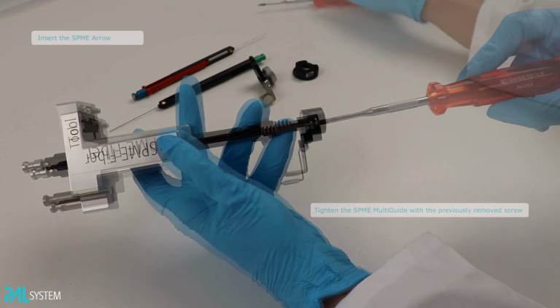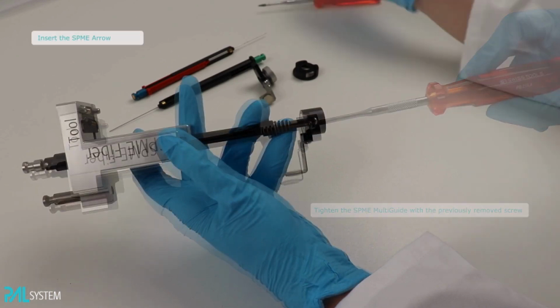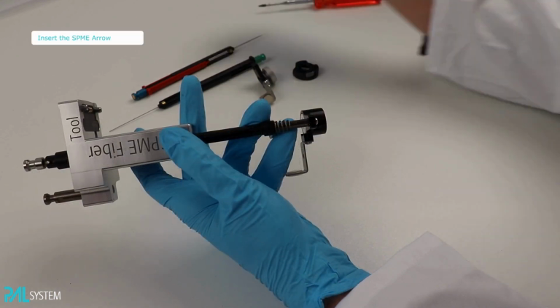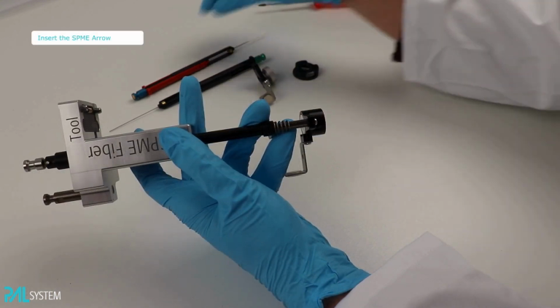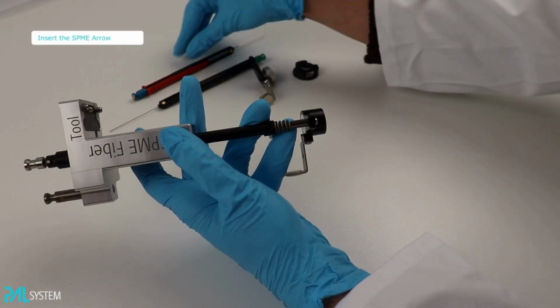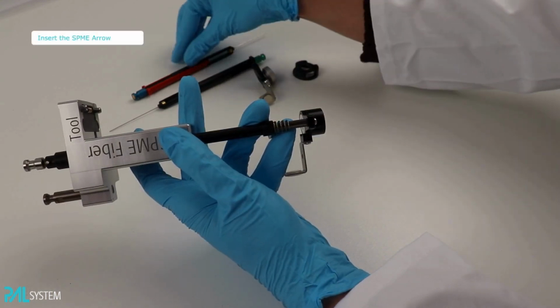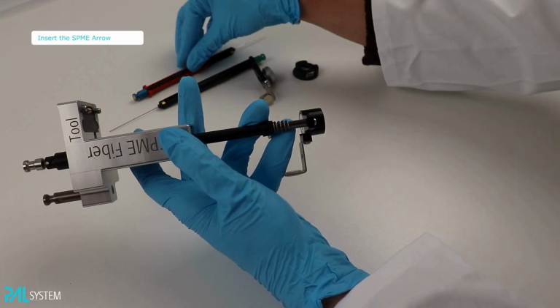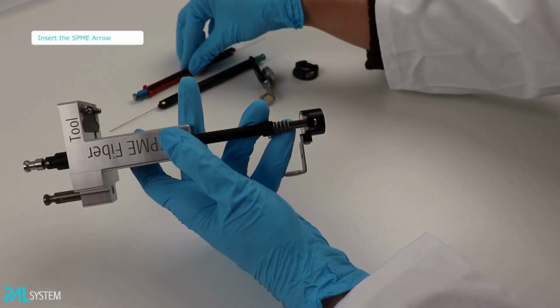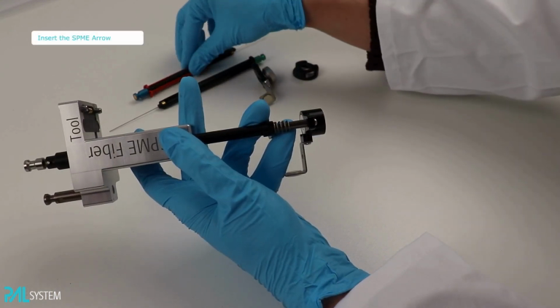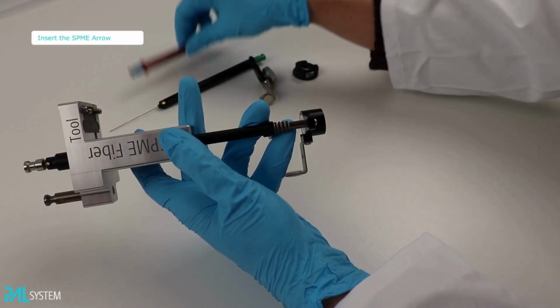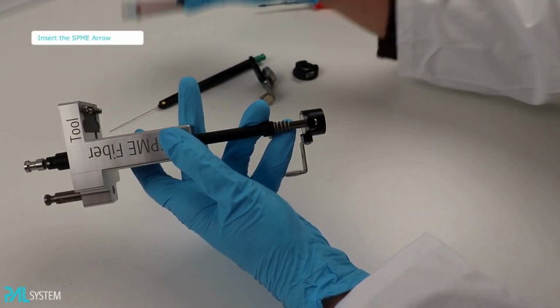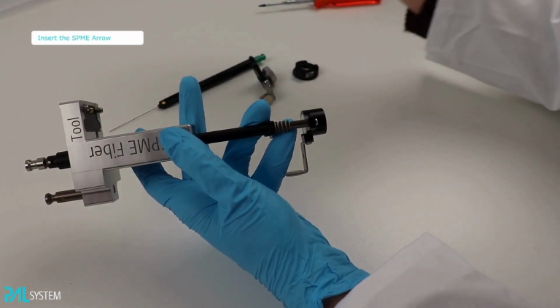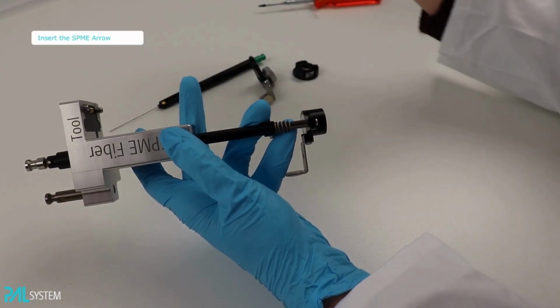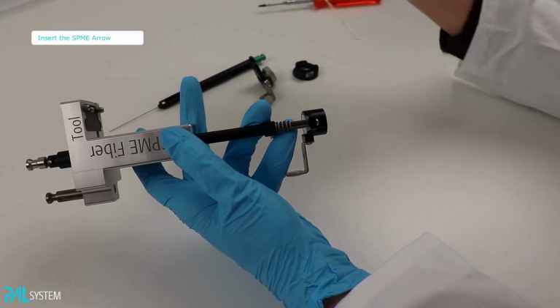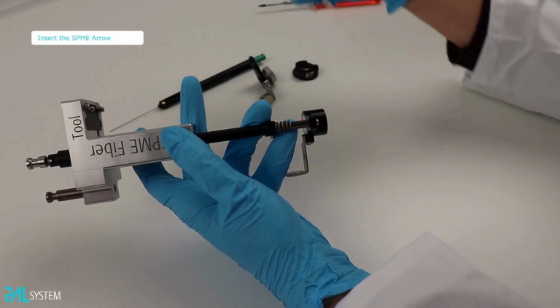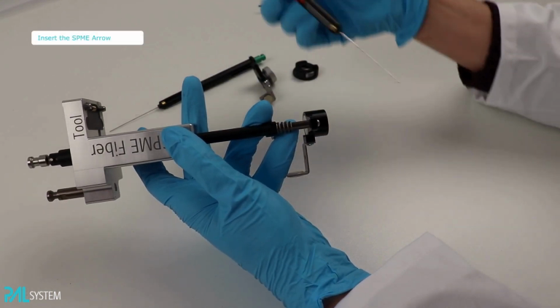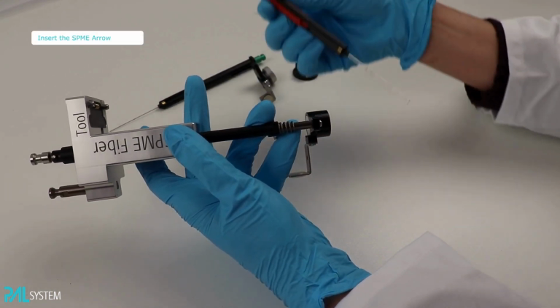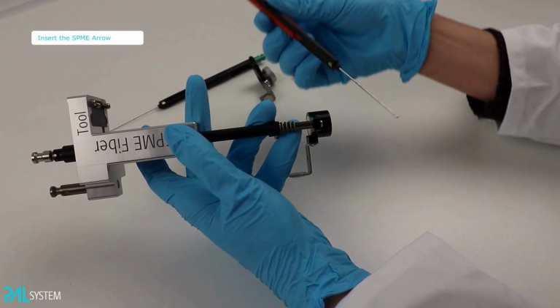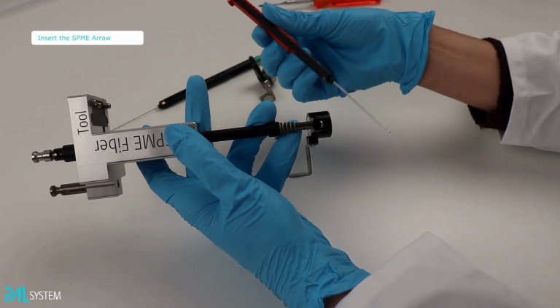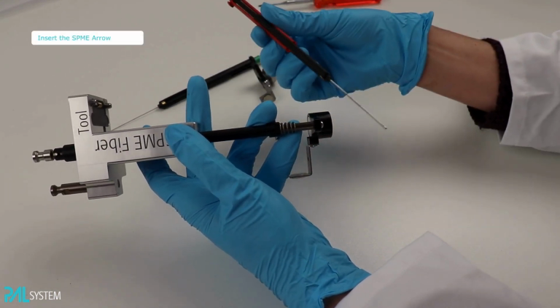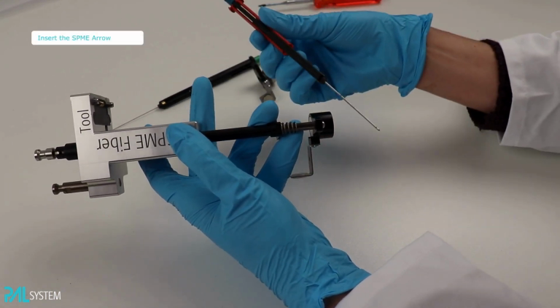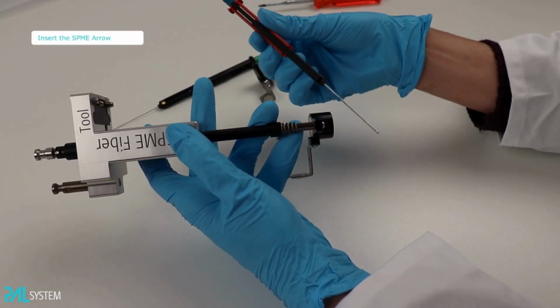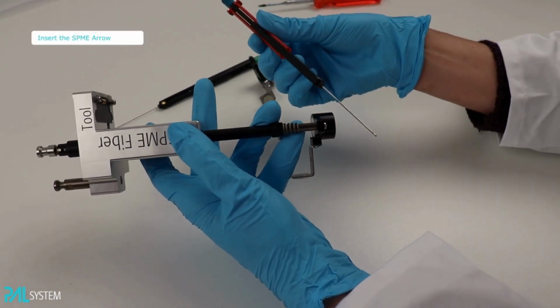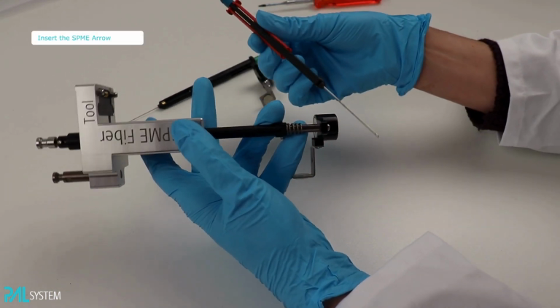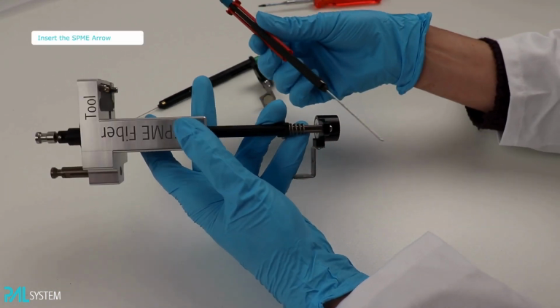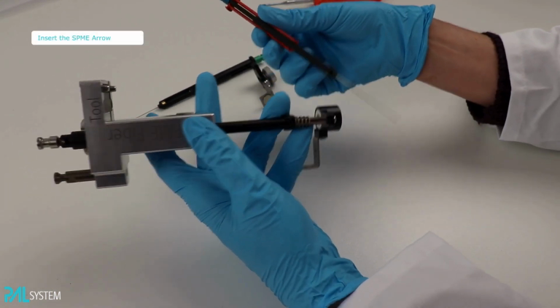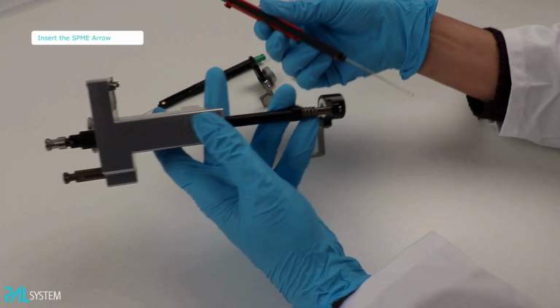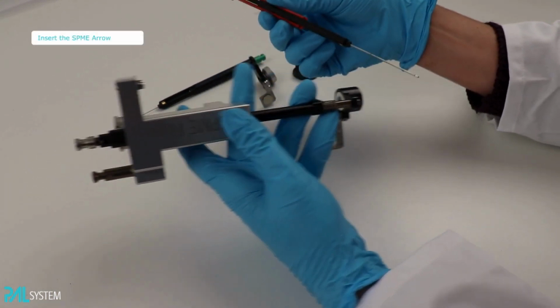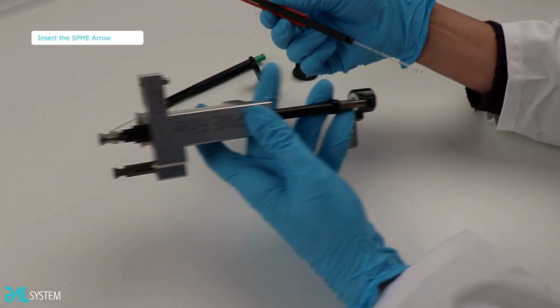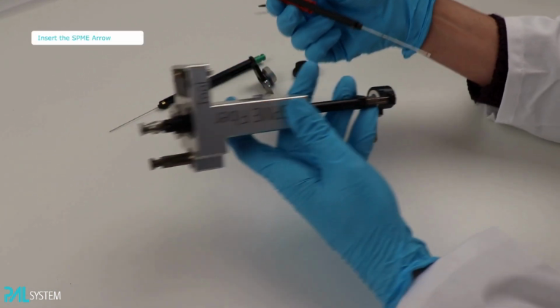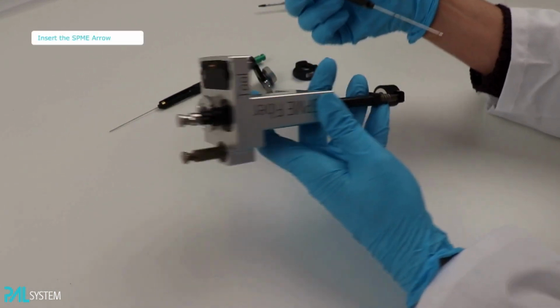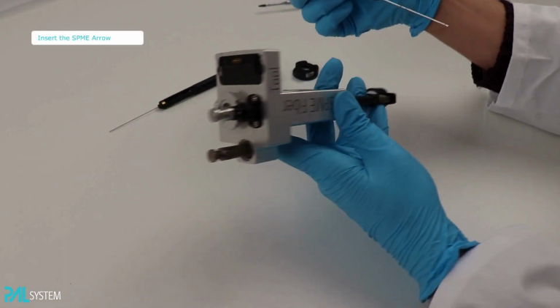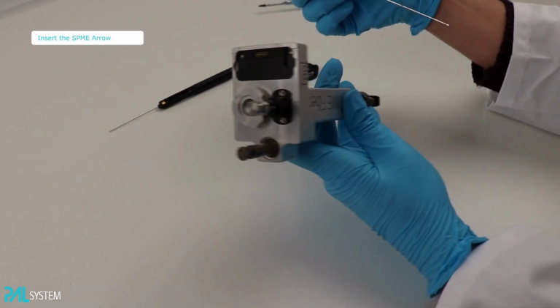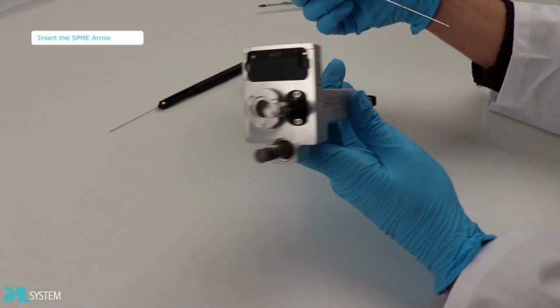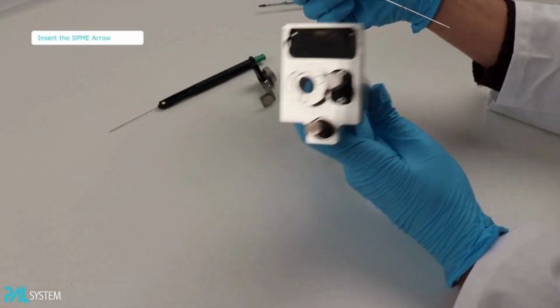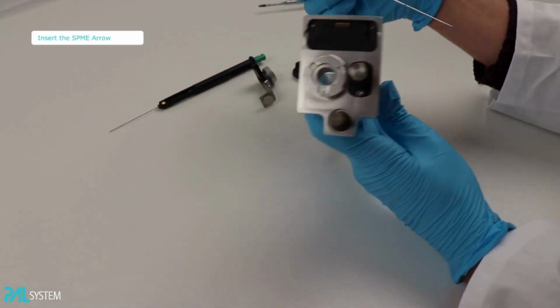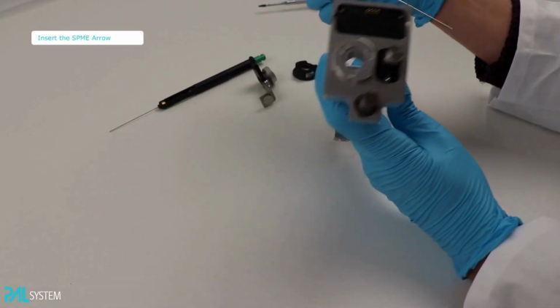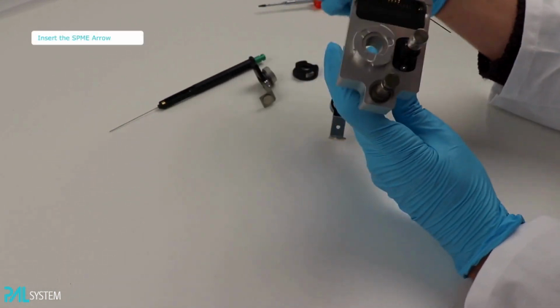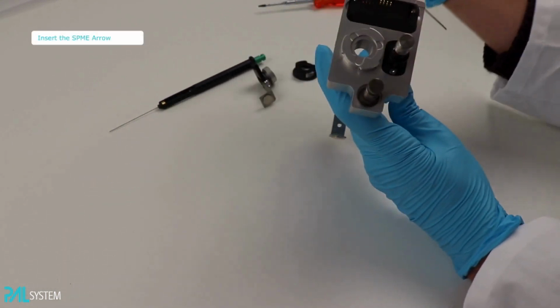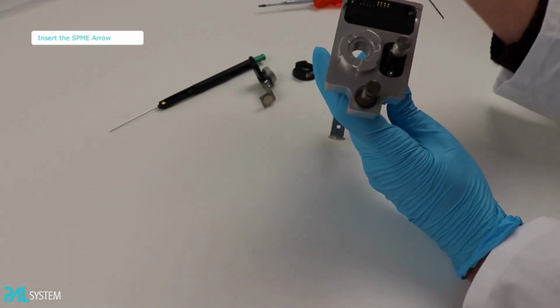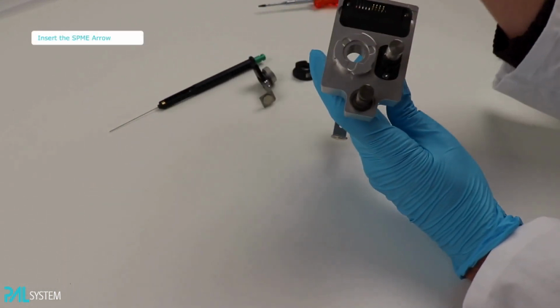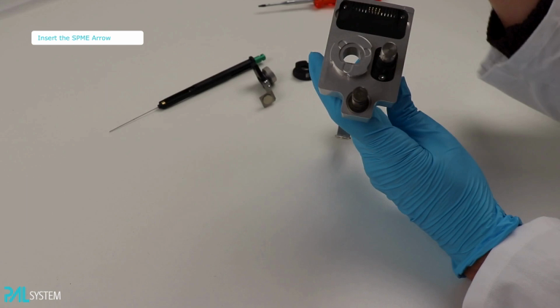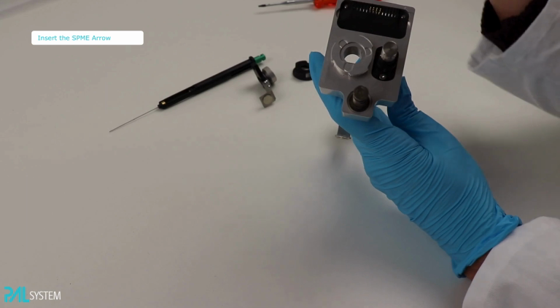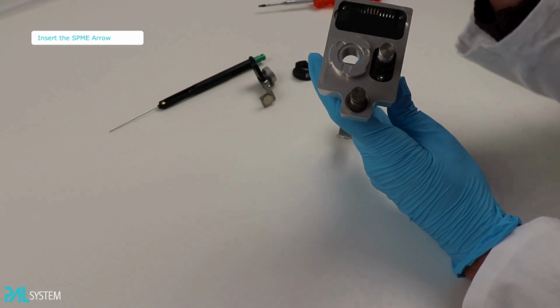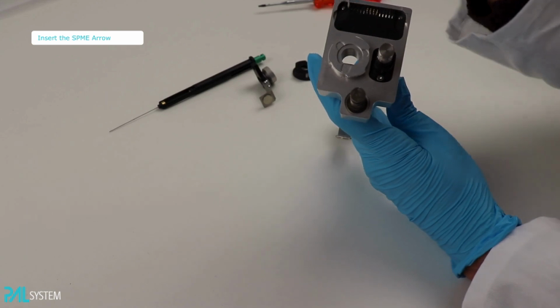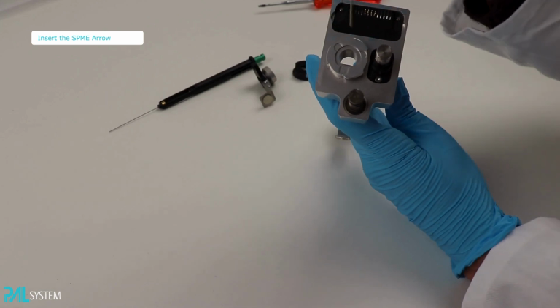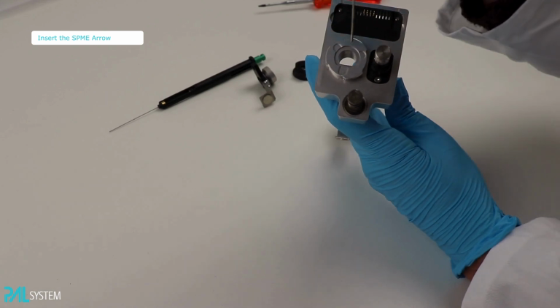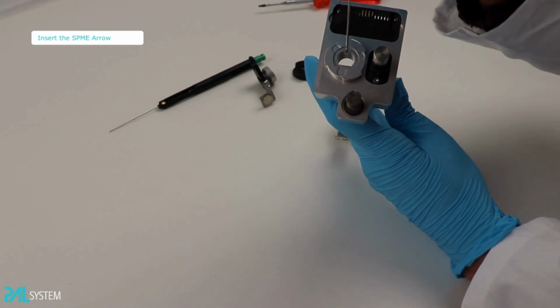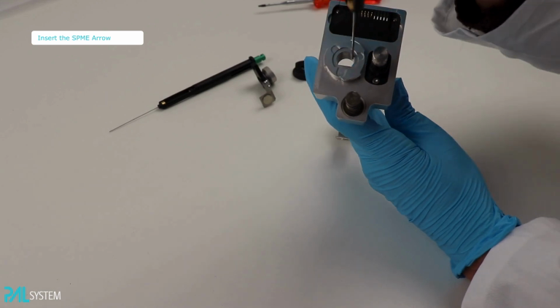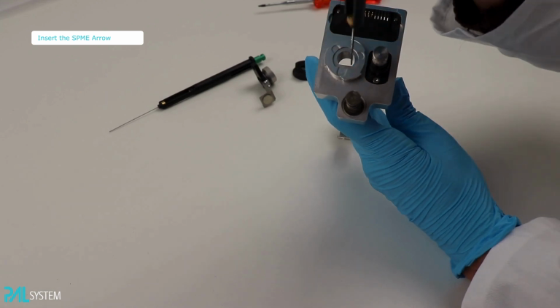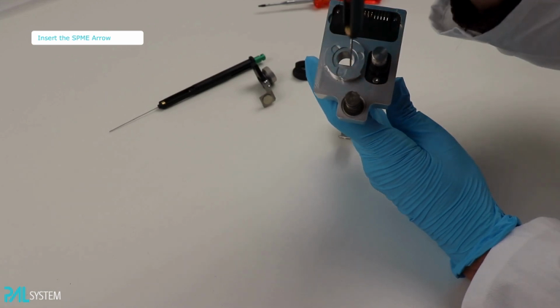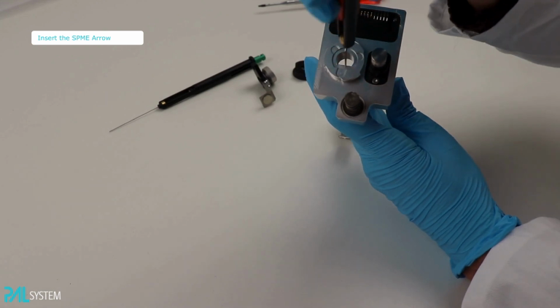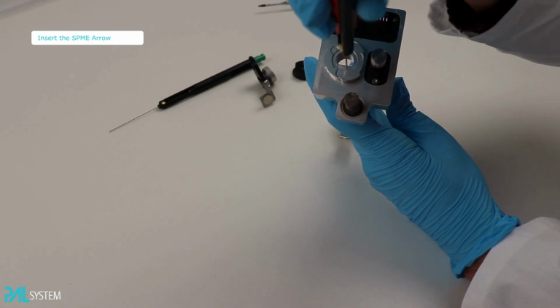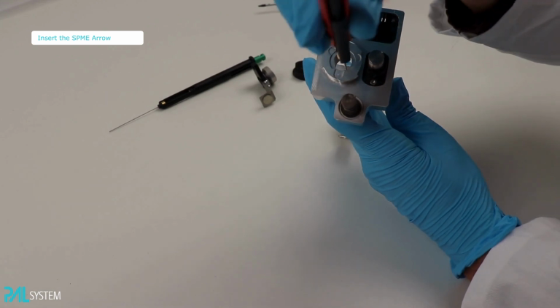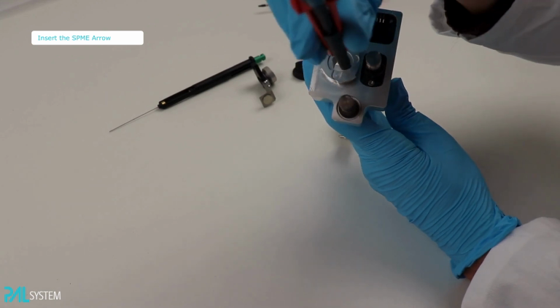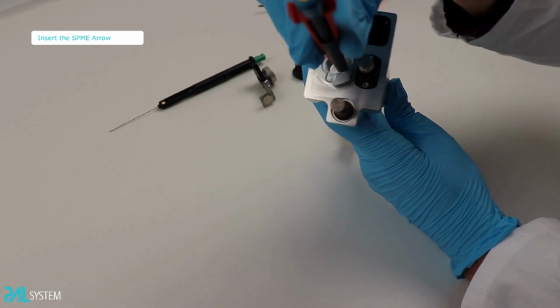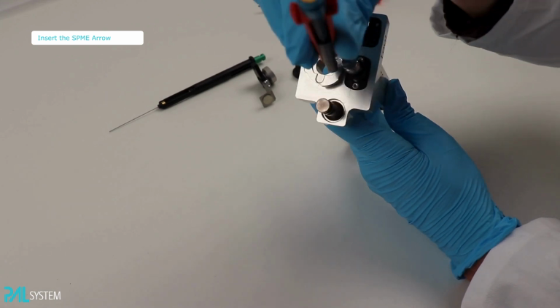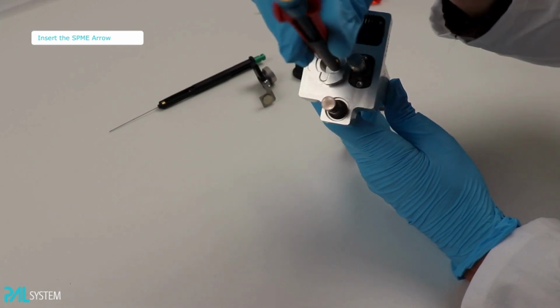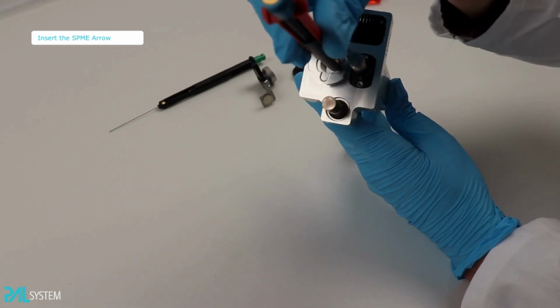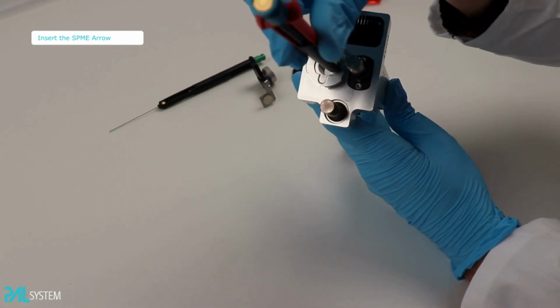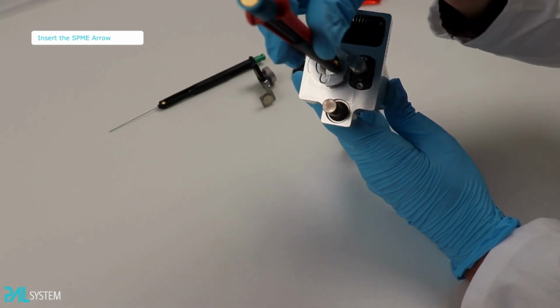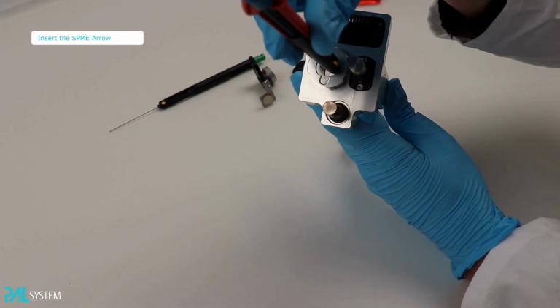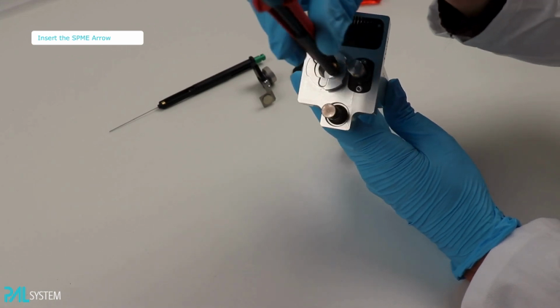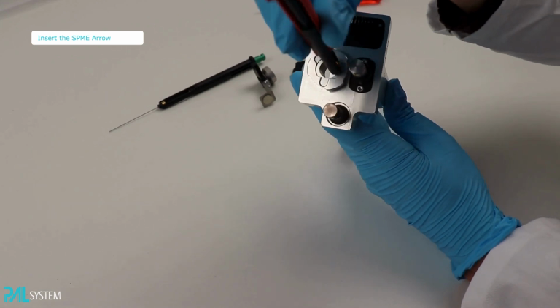Finally, place the 1.1mm SPME Arrow into the tool. Pay attention that the needle is entering the guide smoothly.